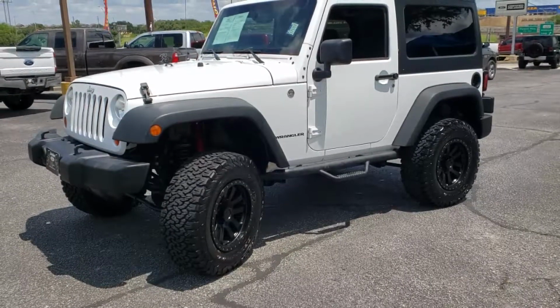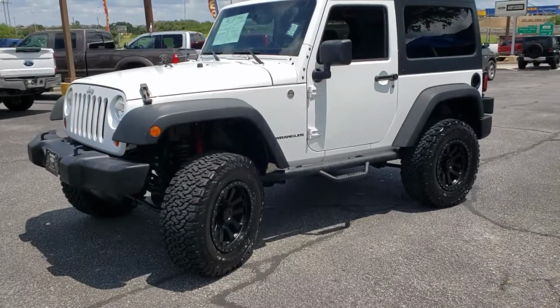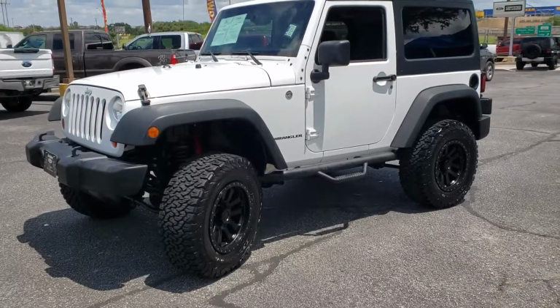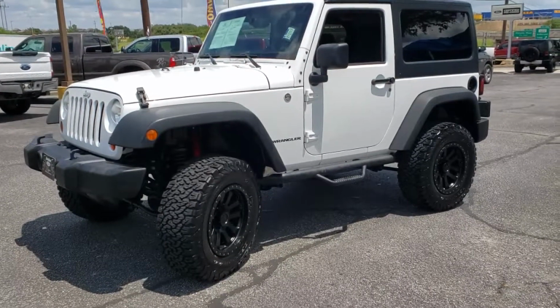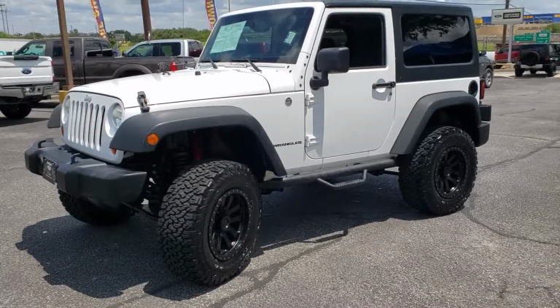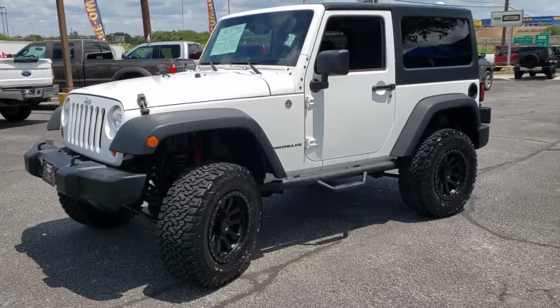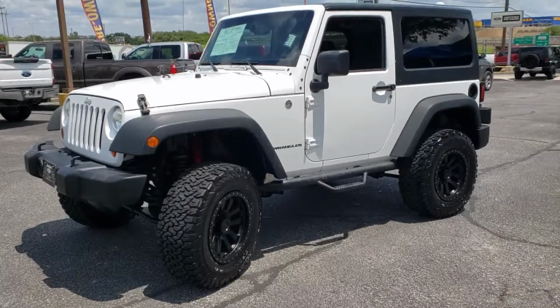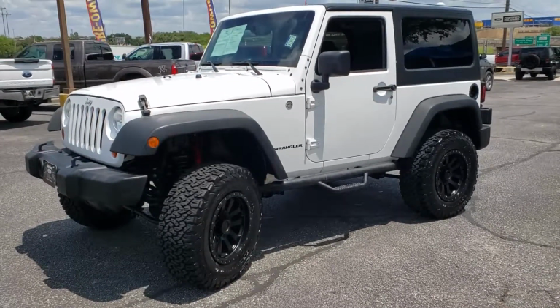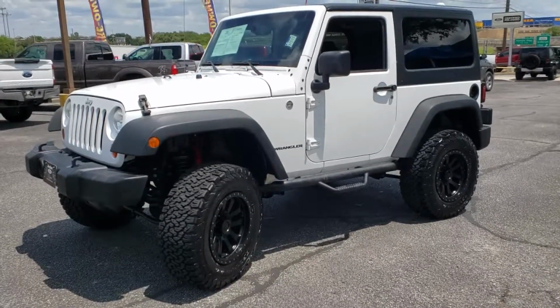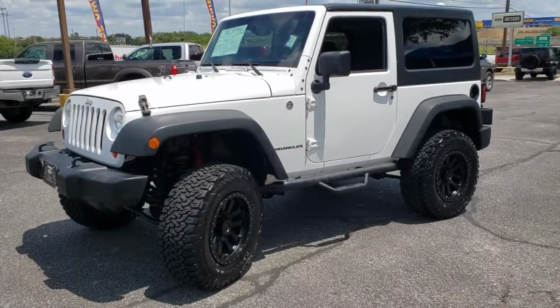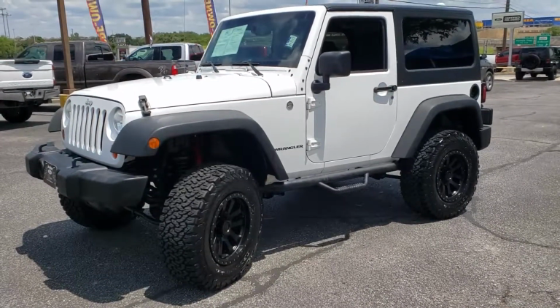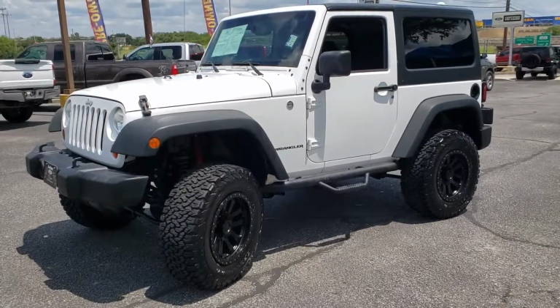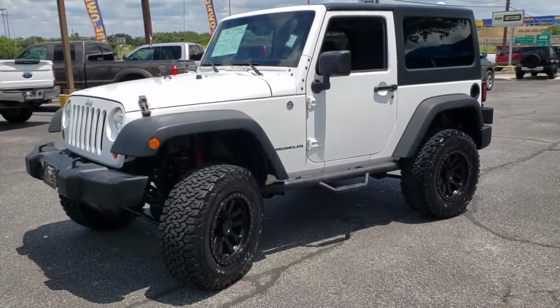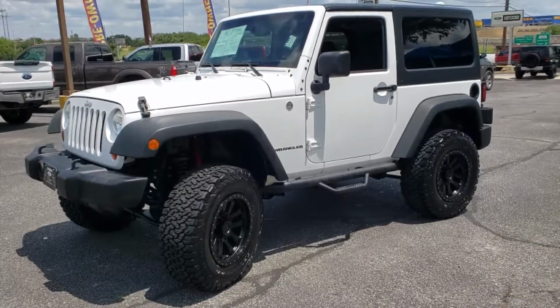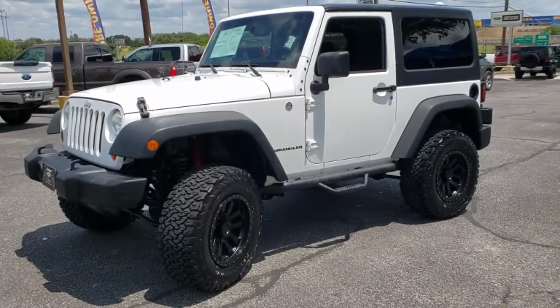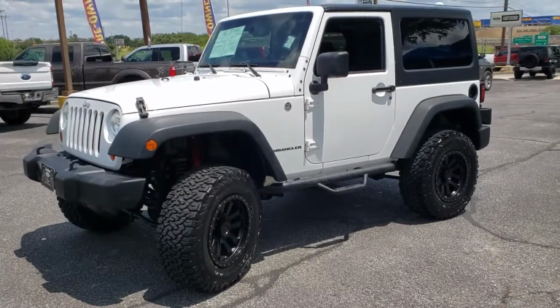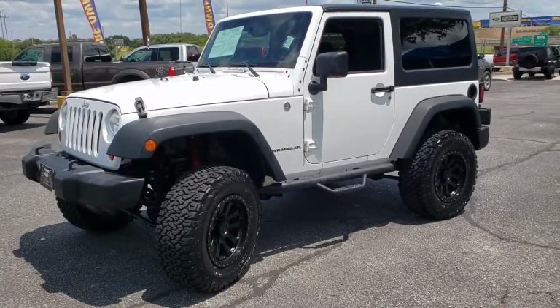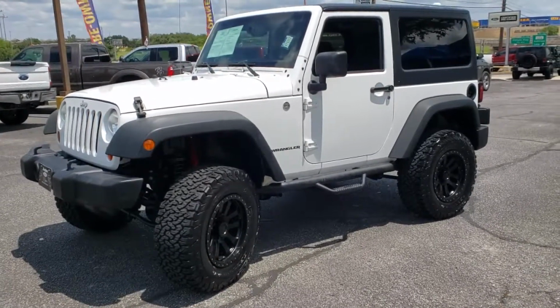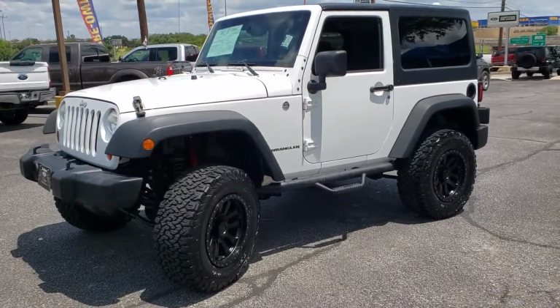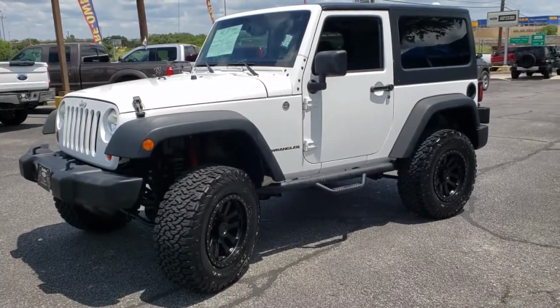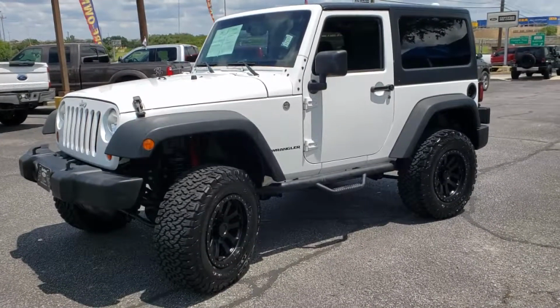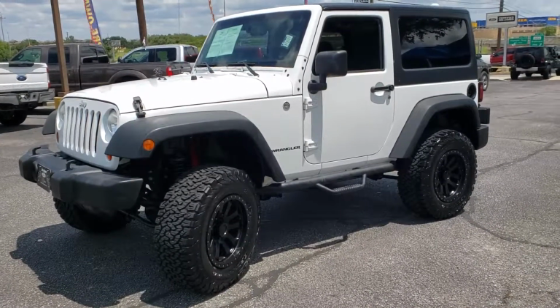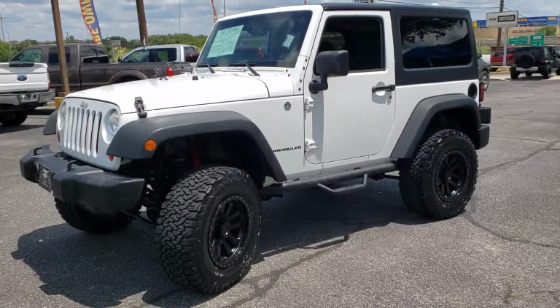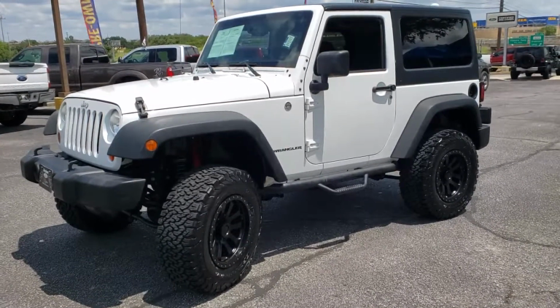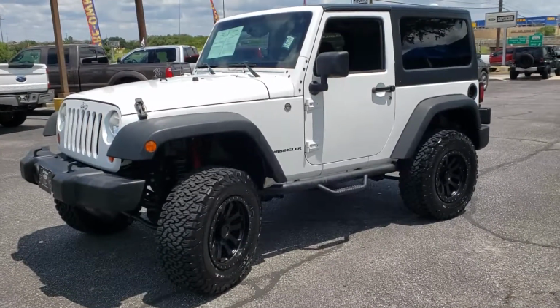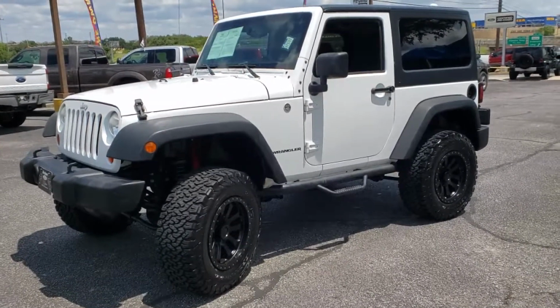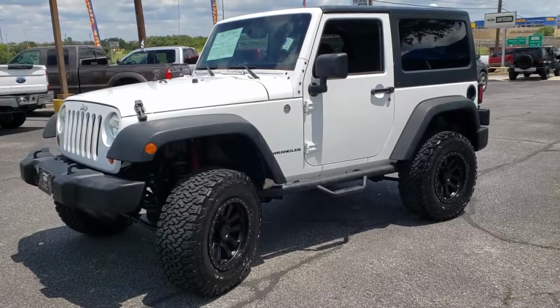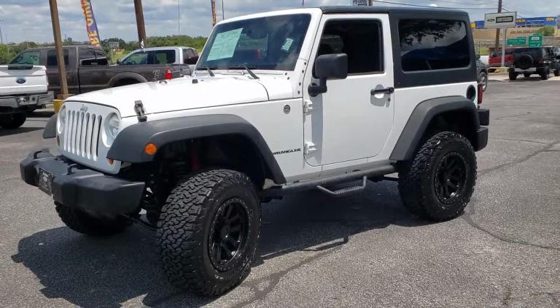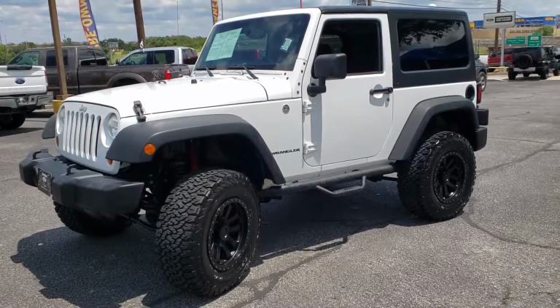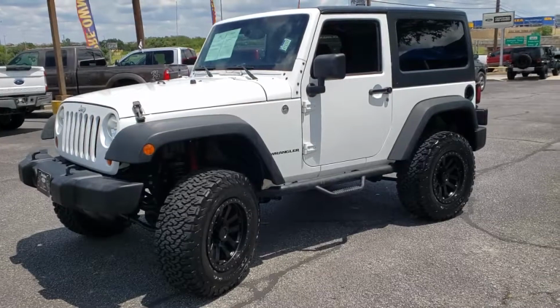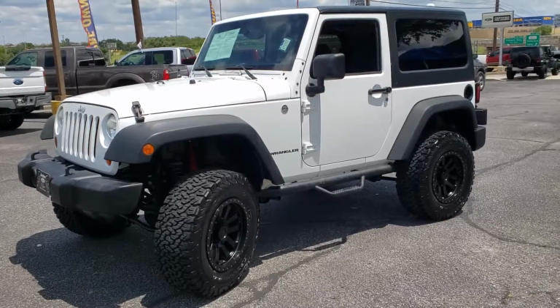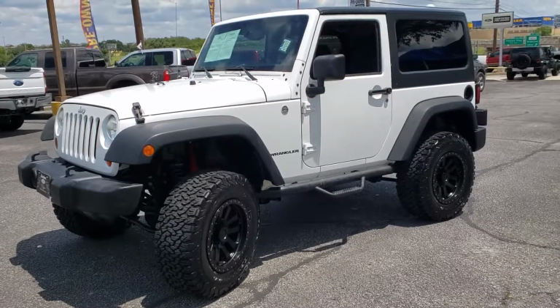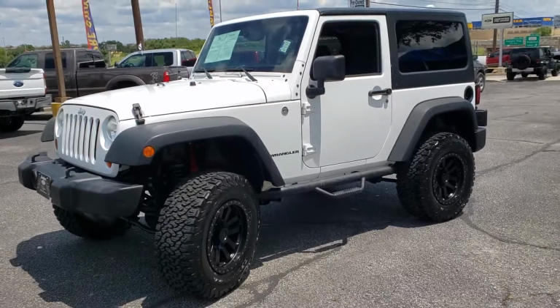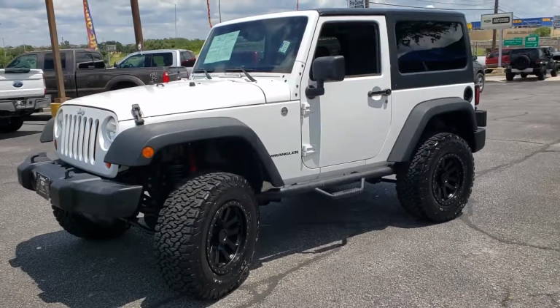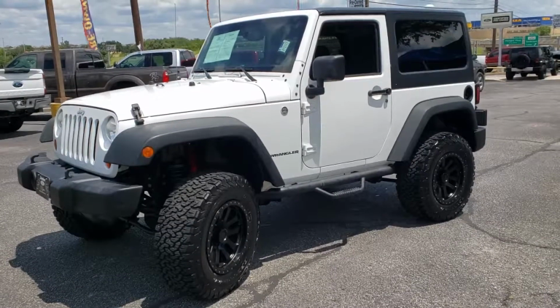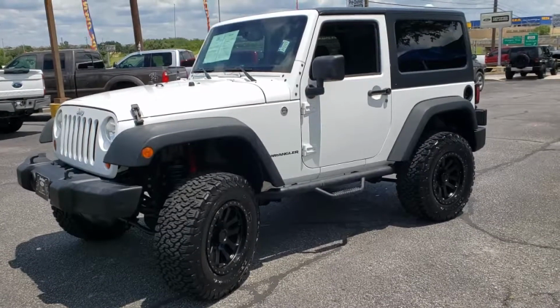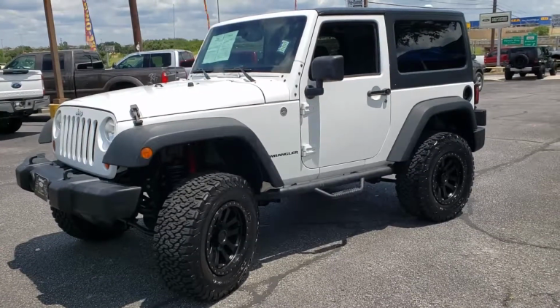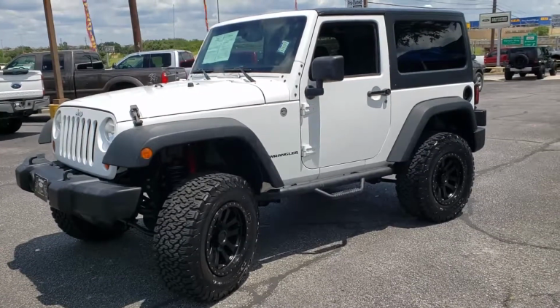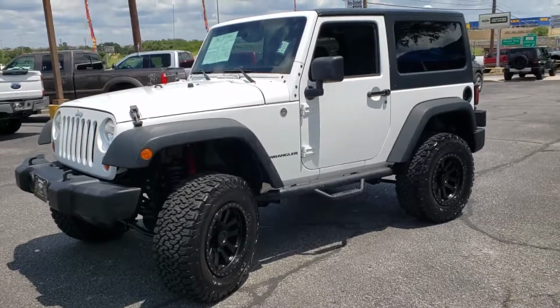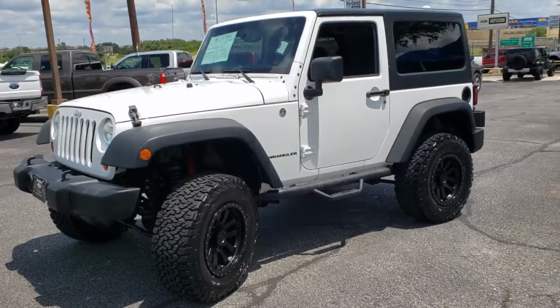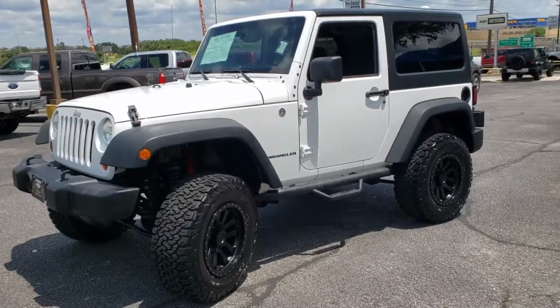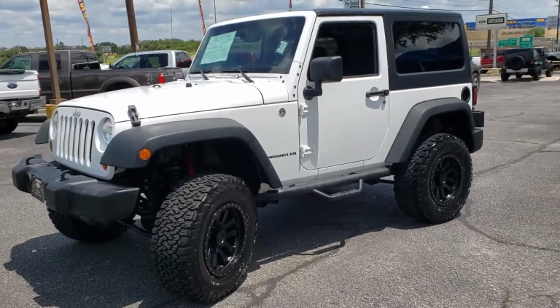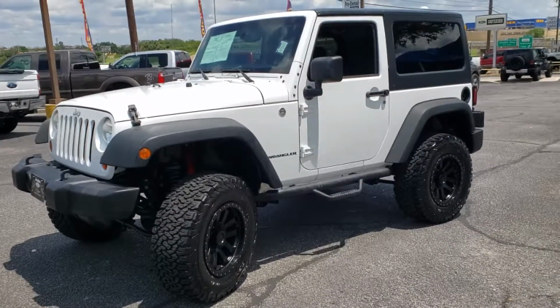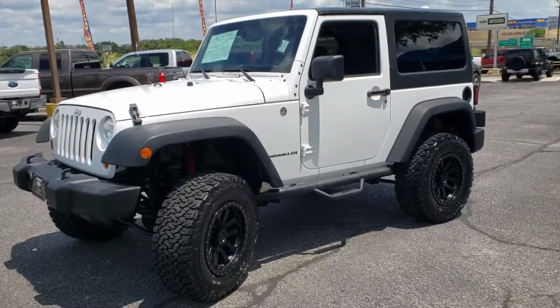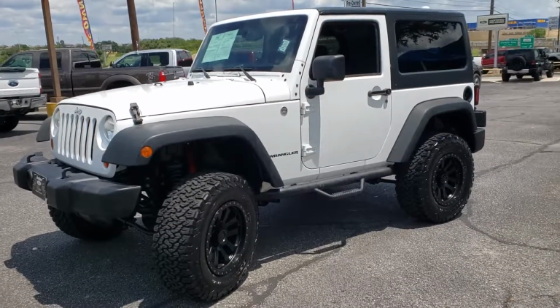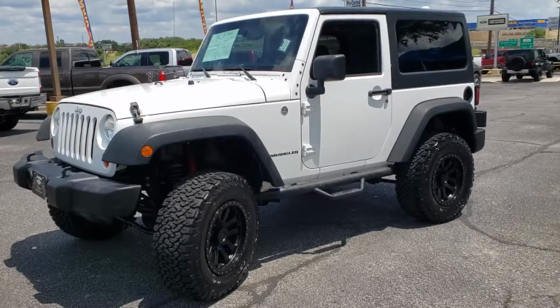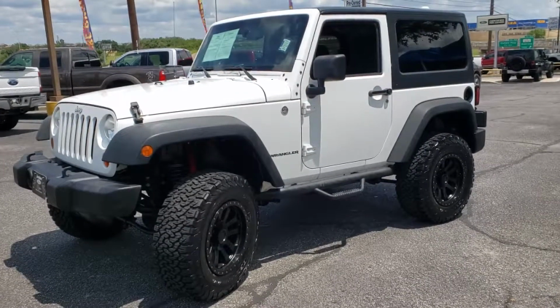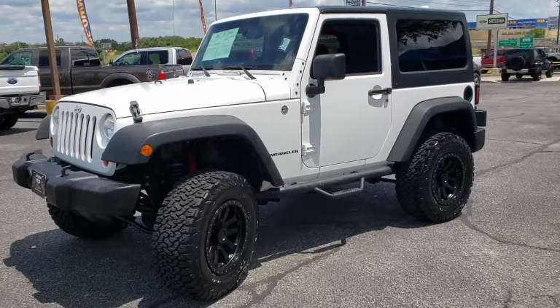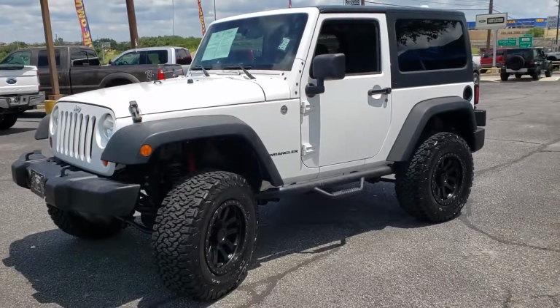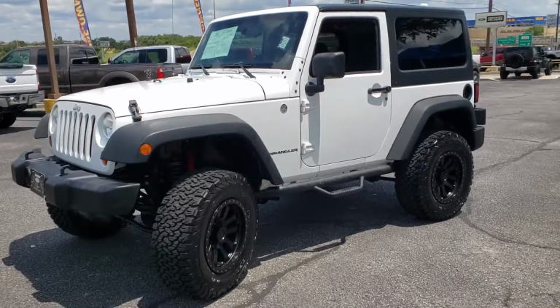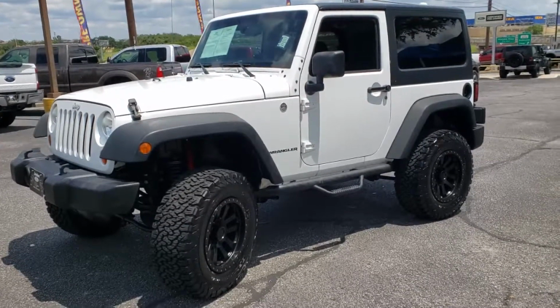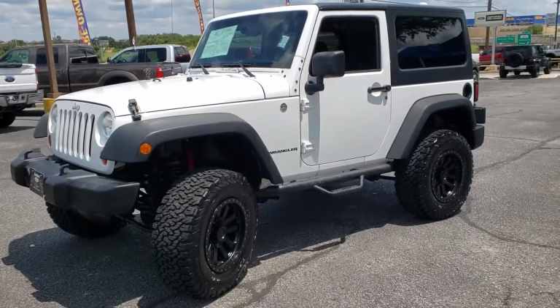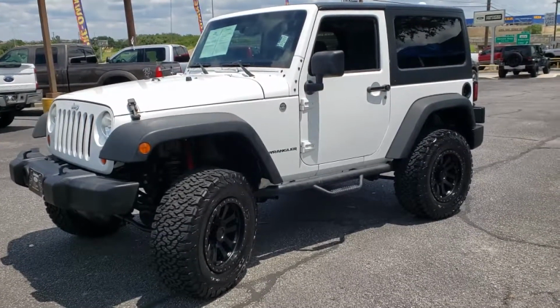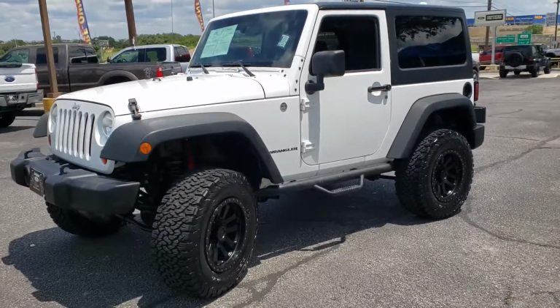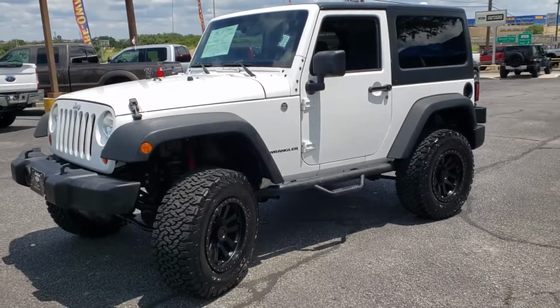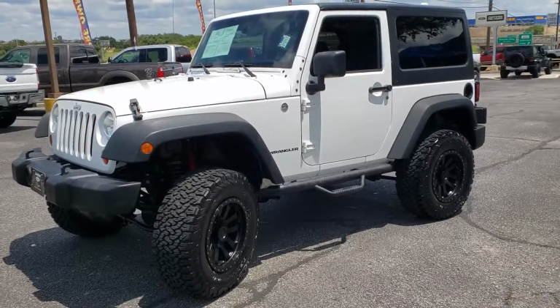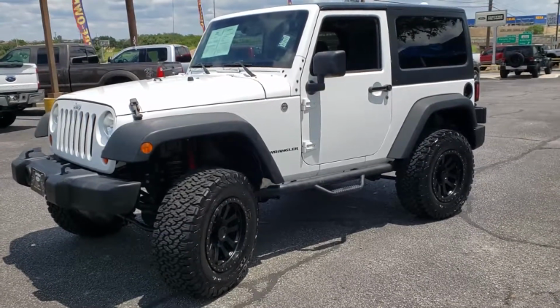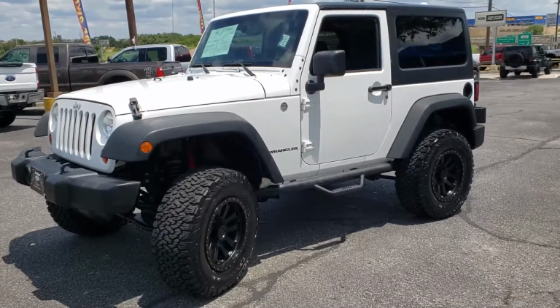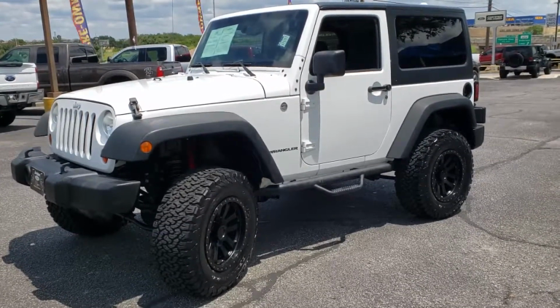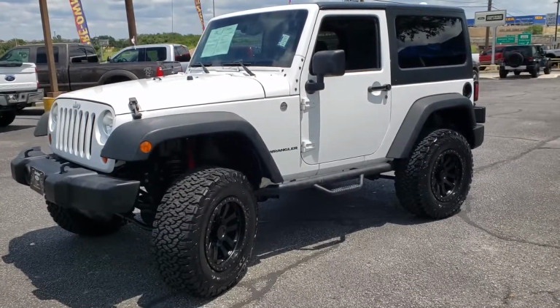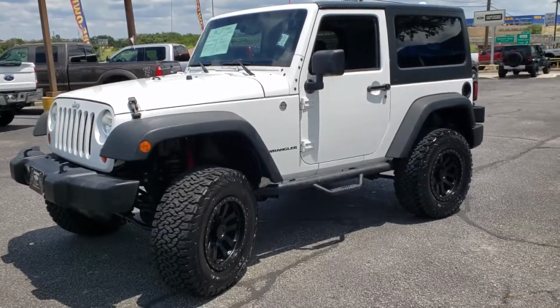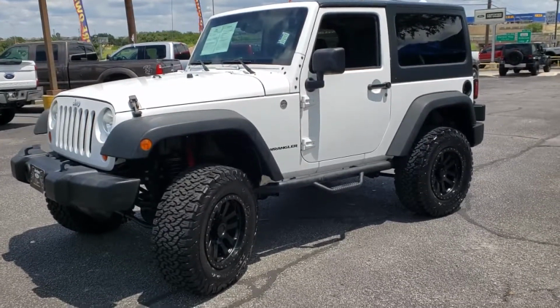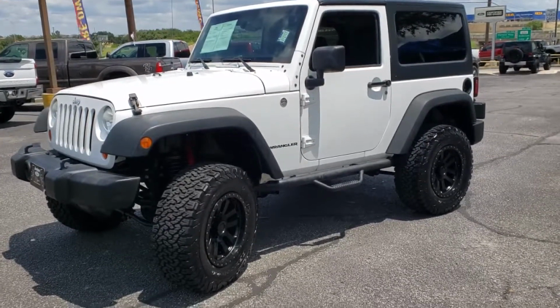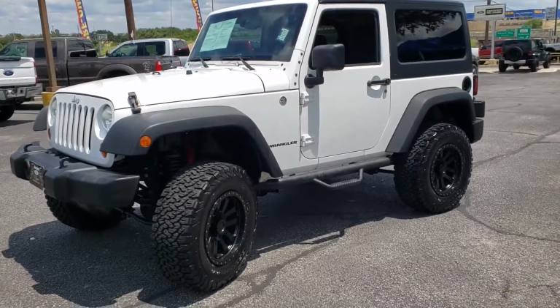Good afternoon, Marjorie and Maddie. This is the 2013 Jeep Wrangler. It's got 91,000 miles on it.